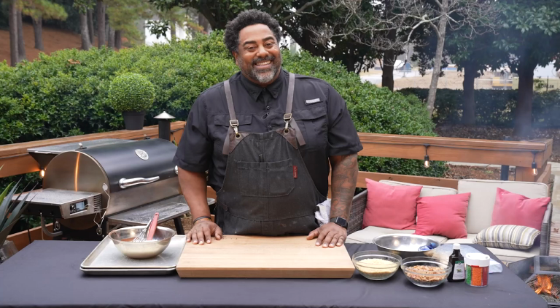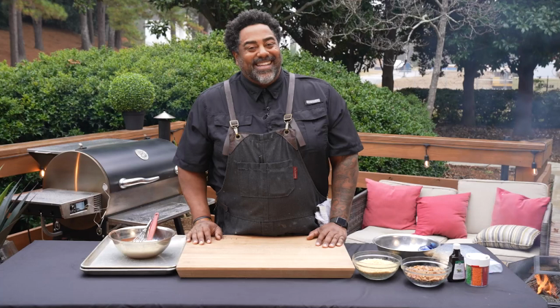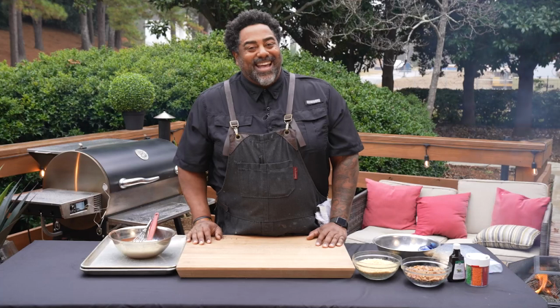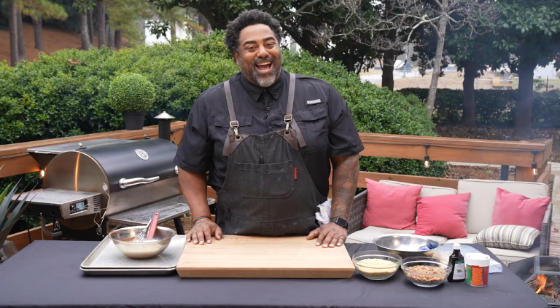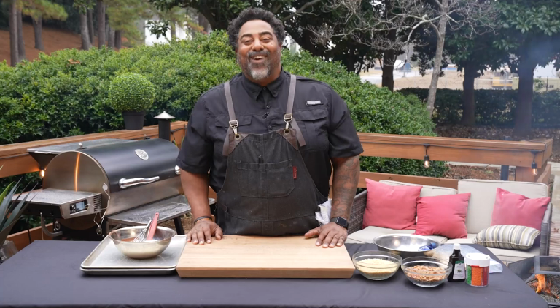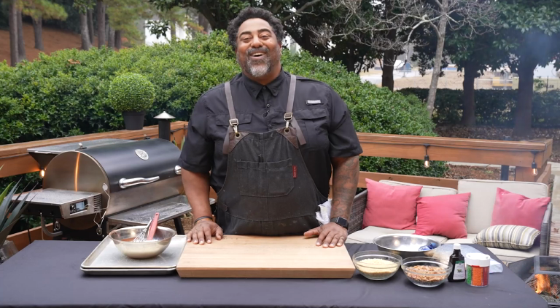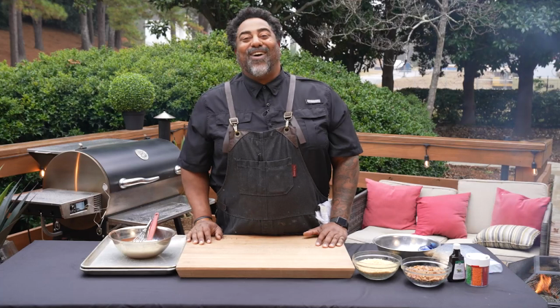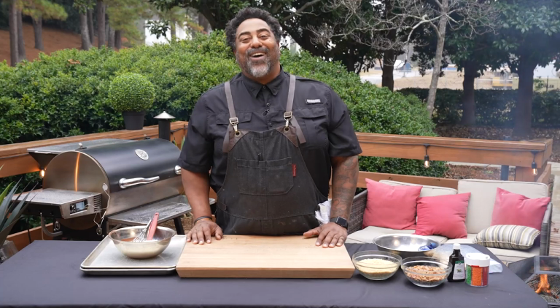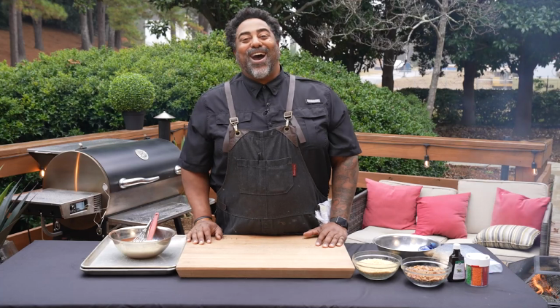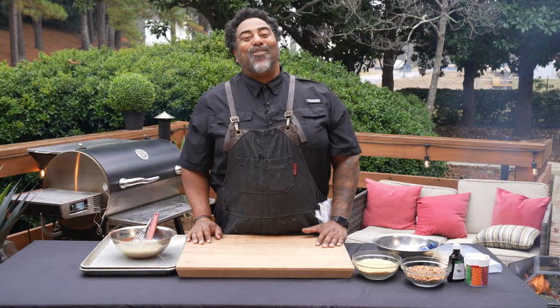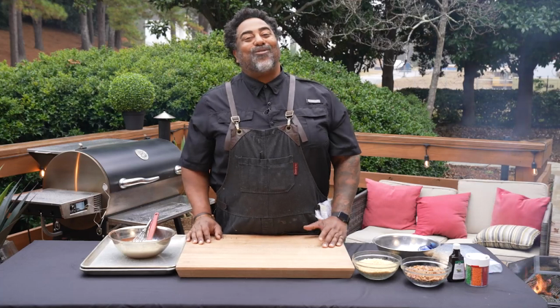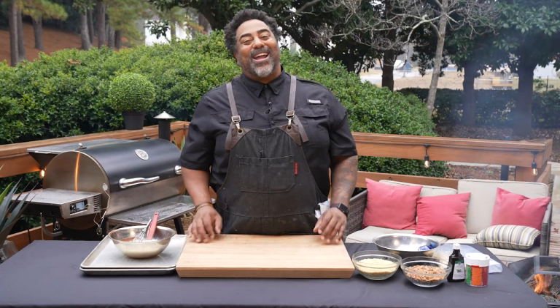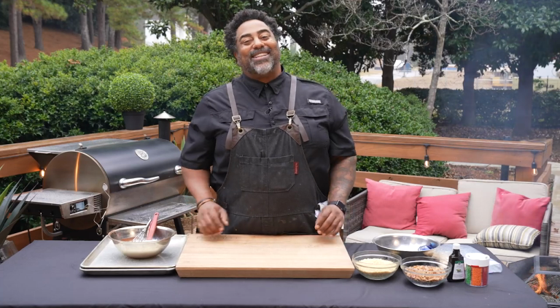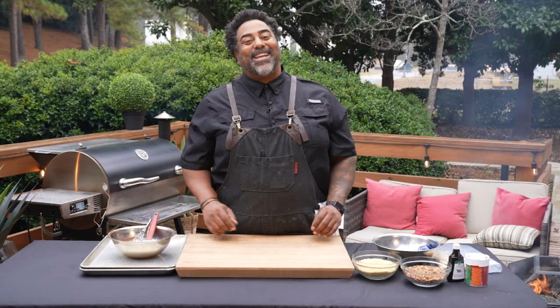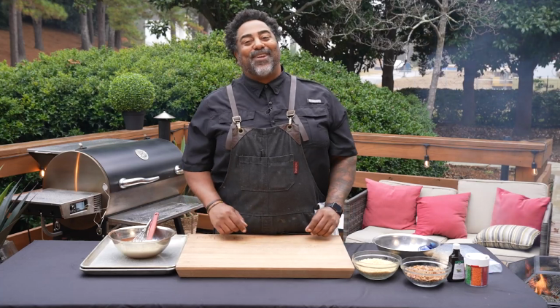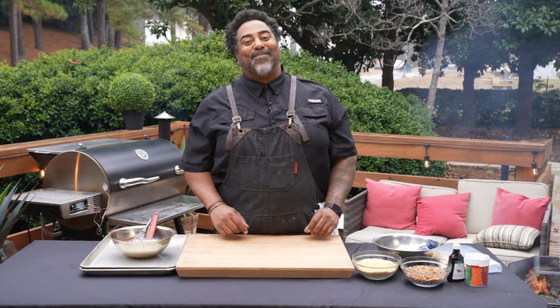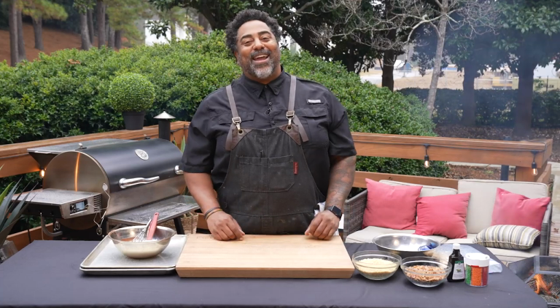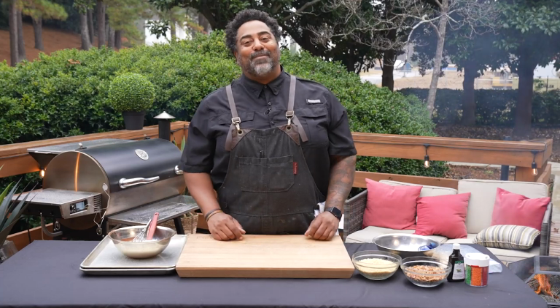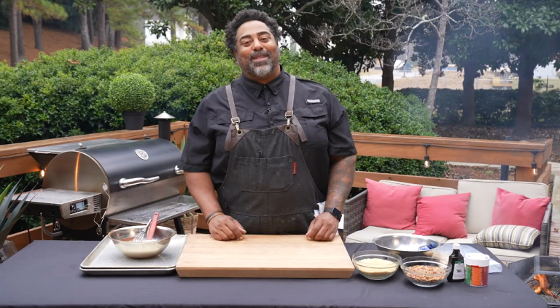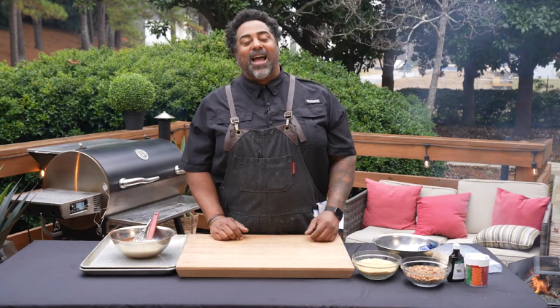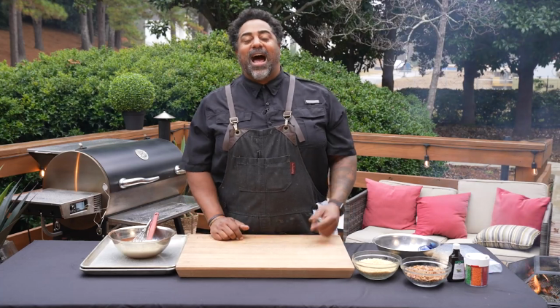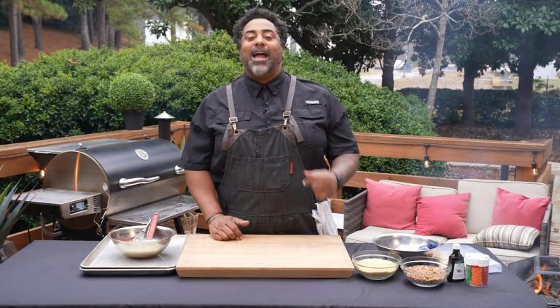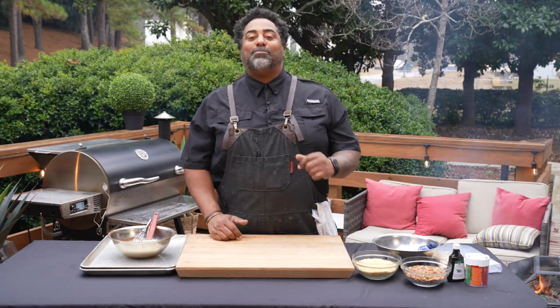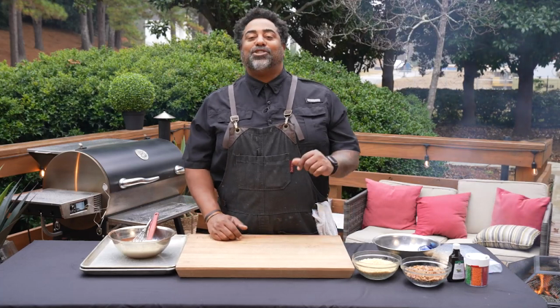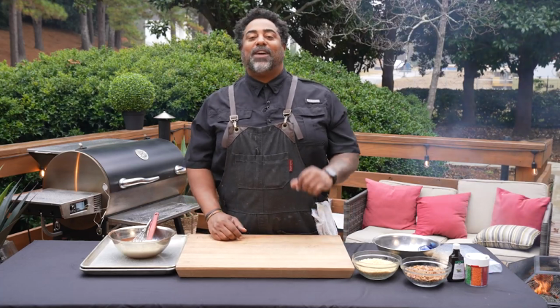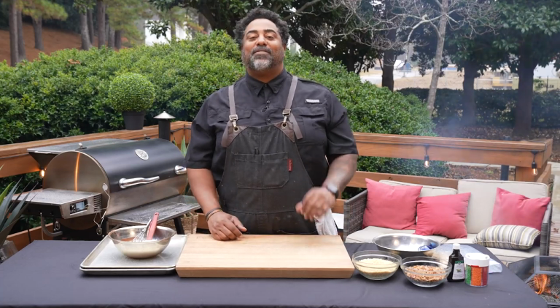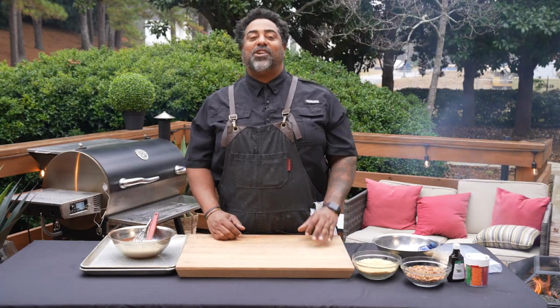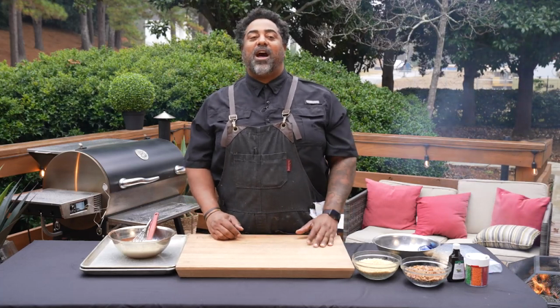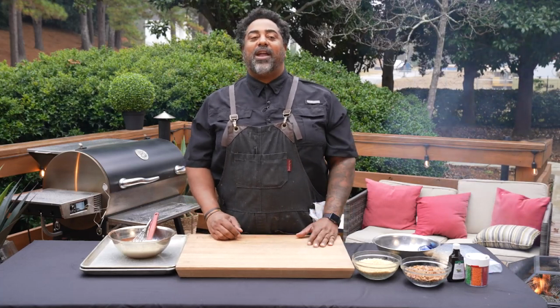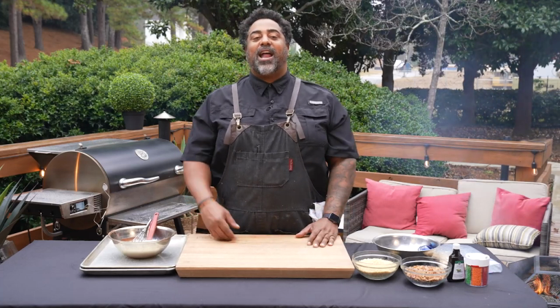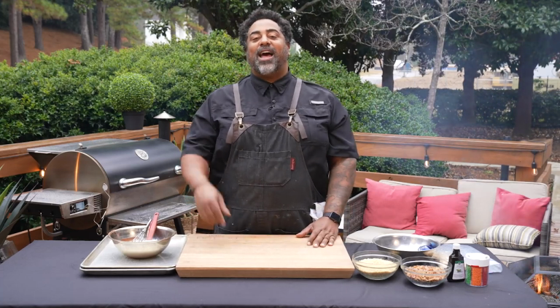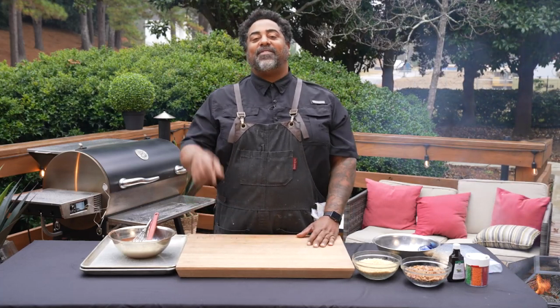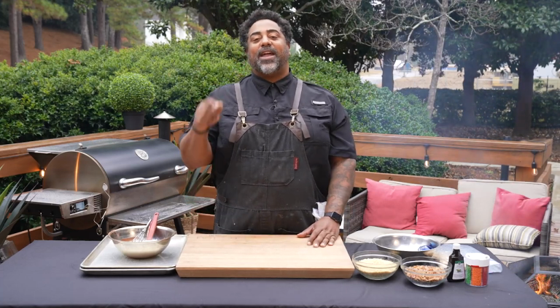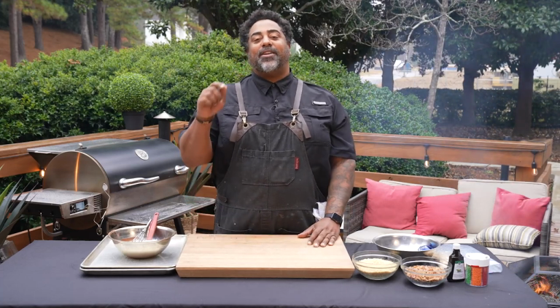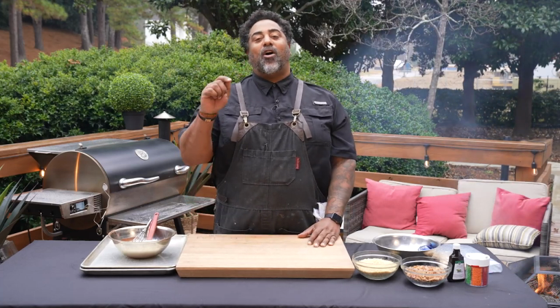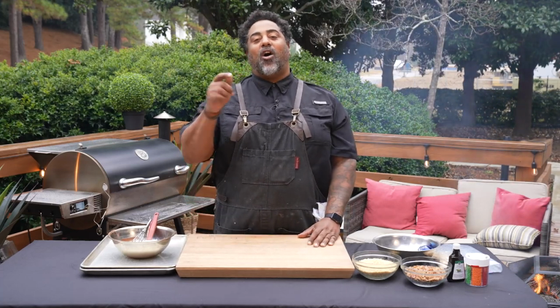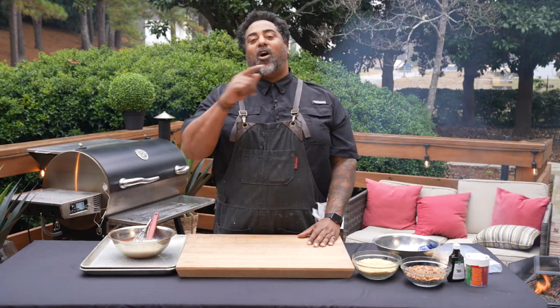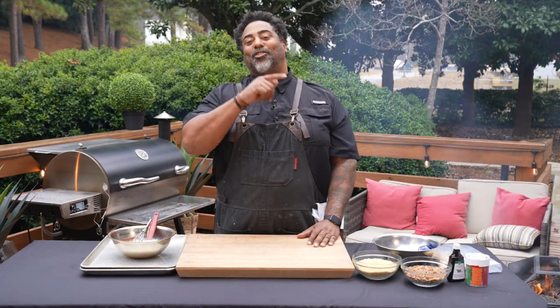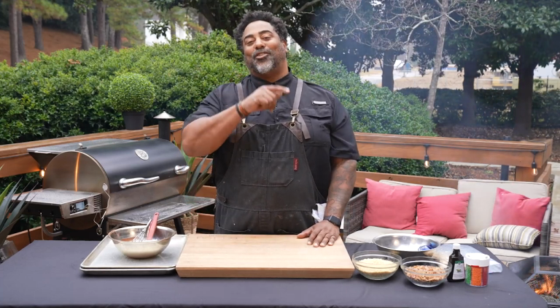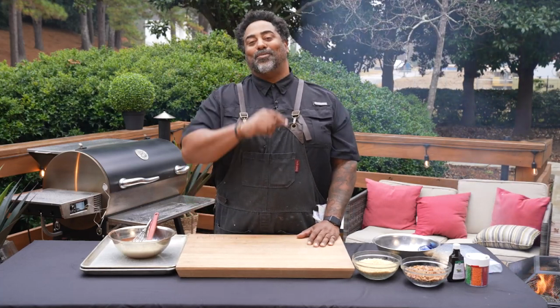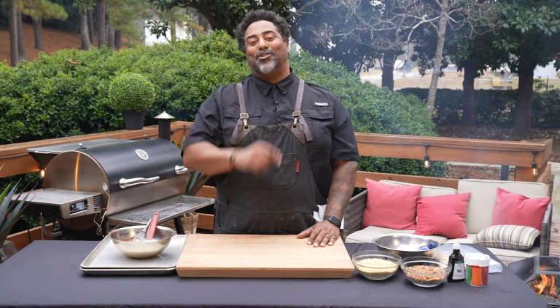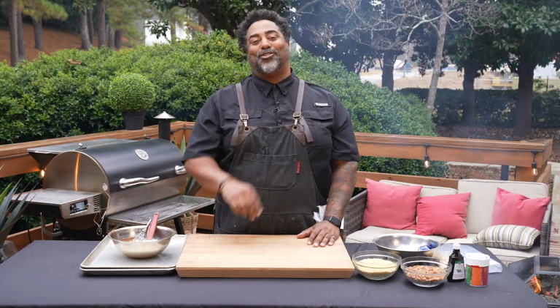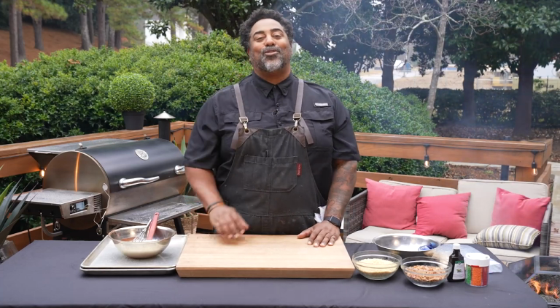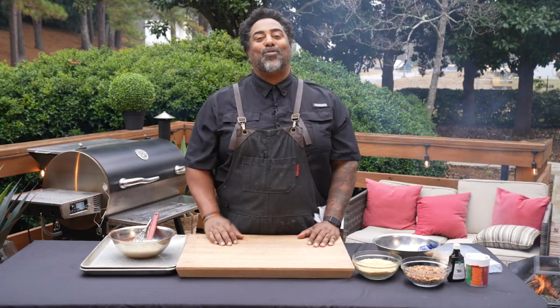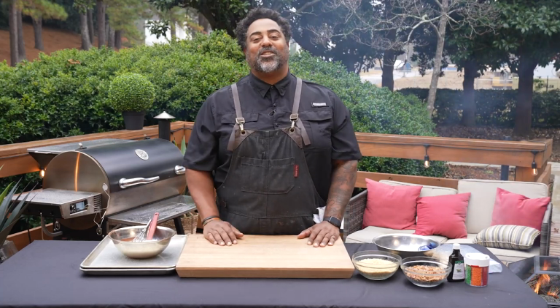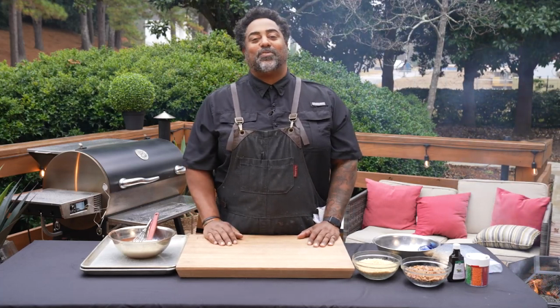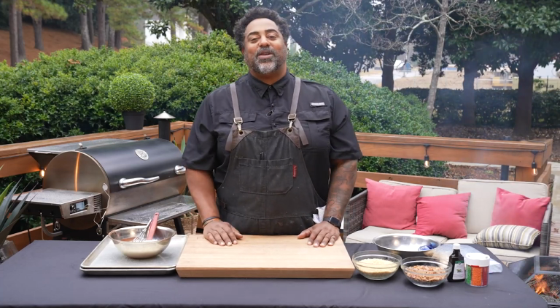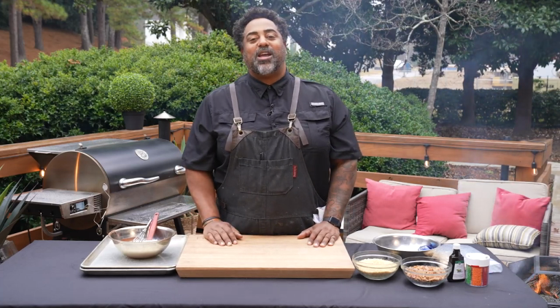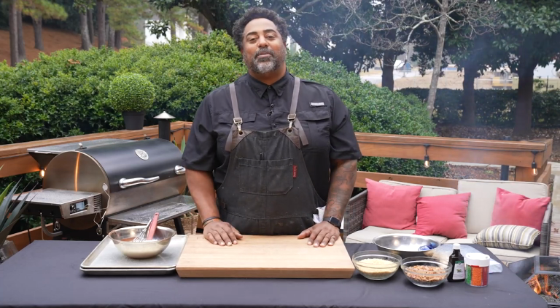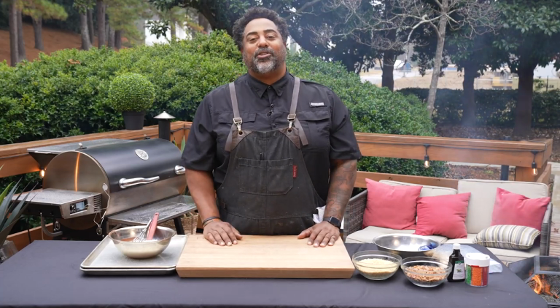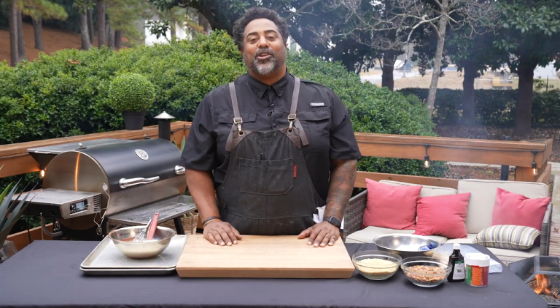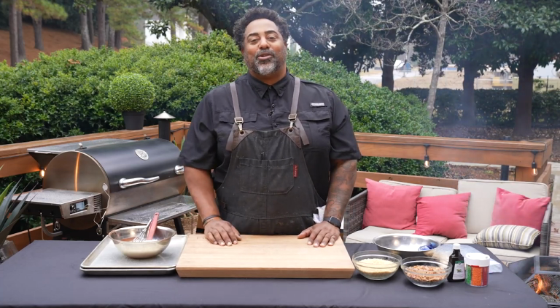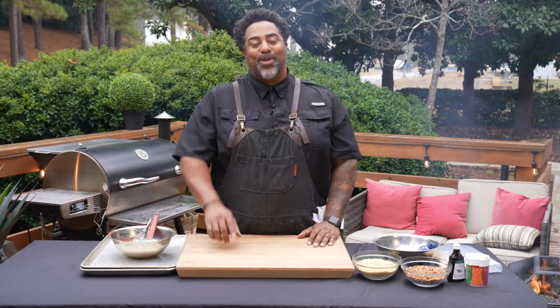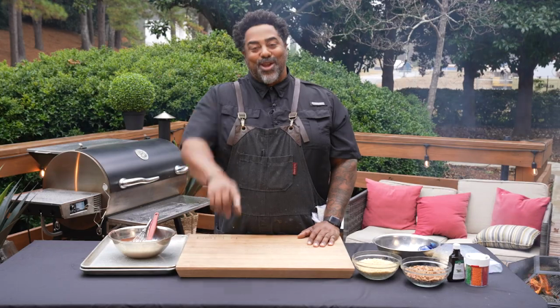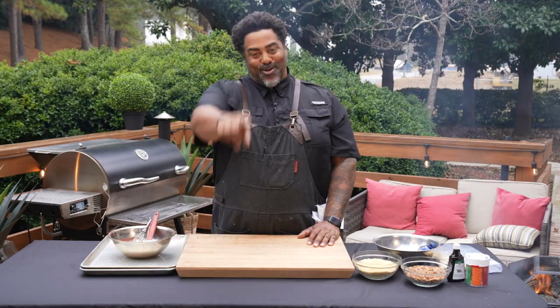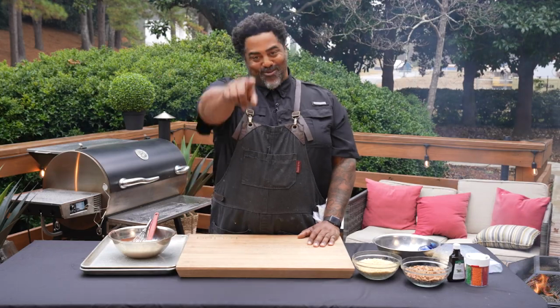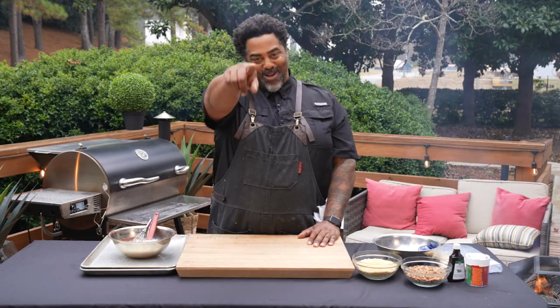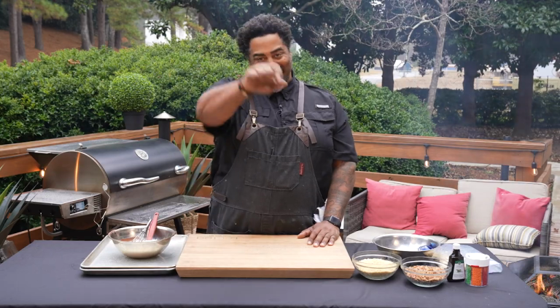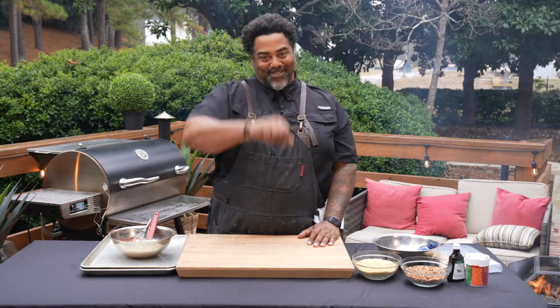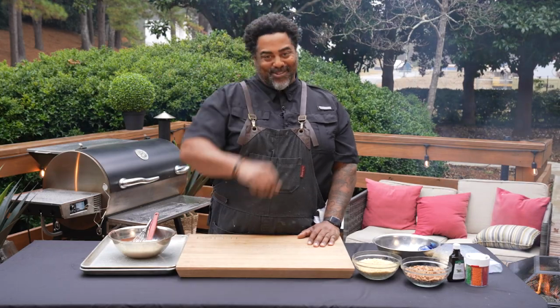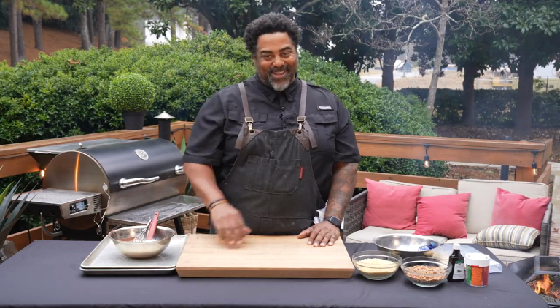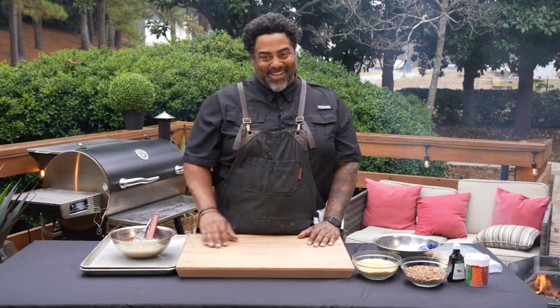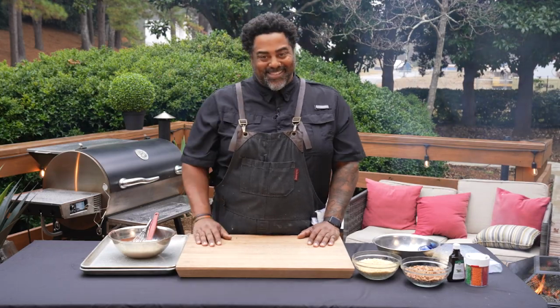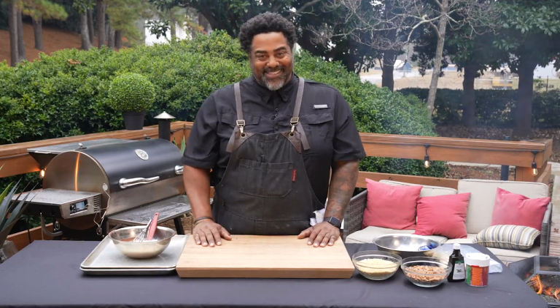Ho, ho, ho, REC-TECH family. I'm Chef John, and I've got an awesome dessert recipe coming to you right after this.